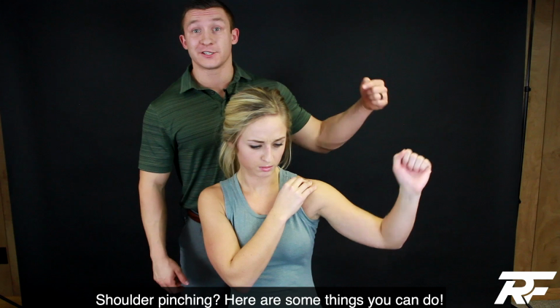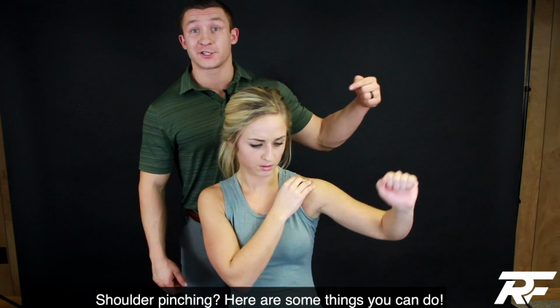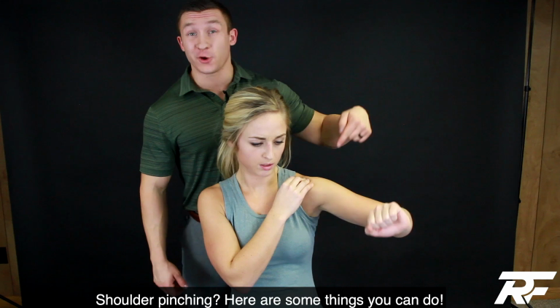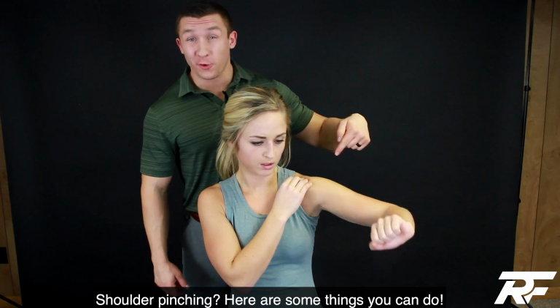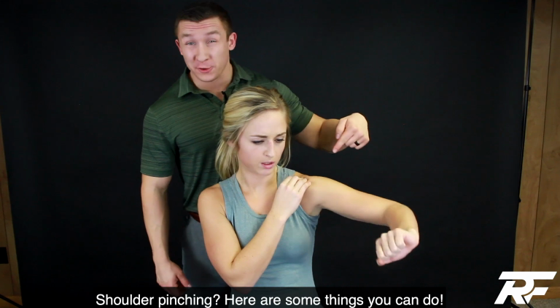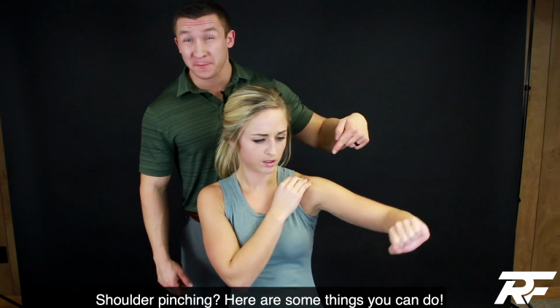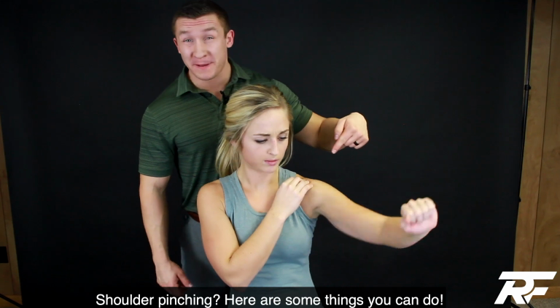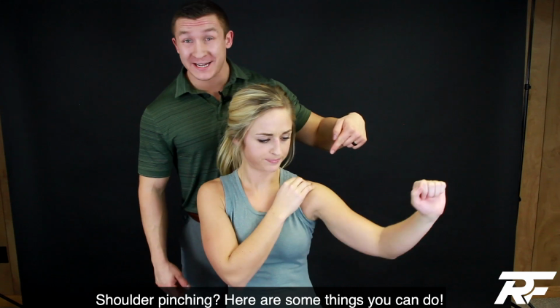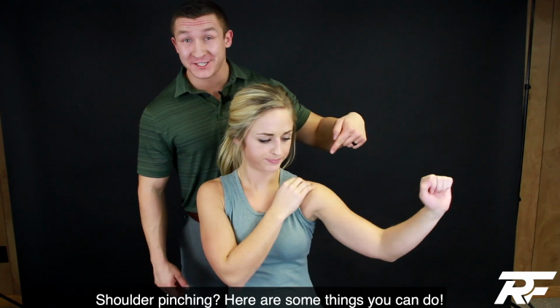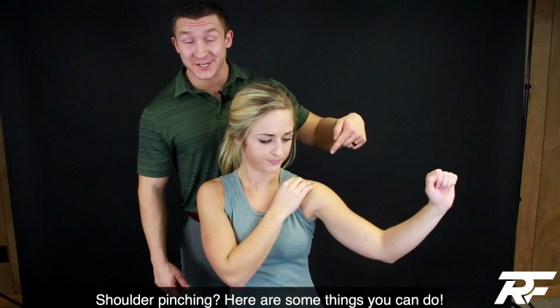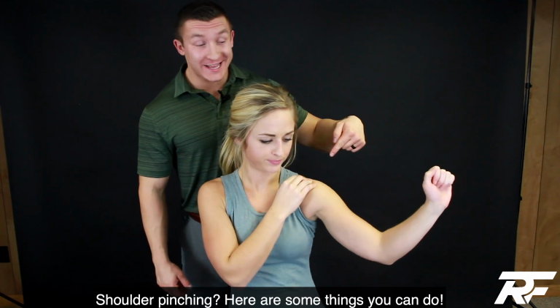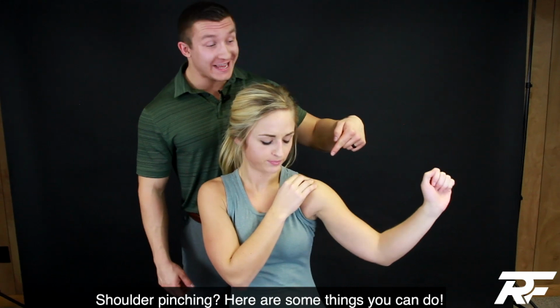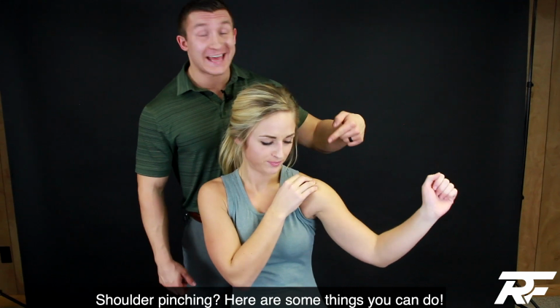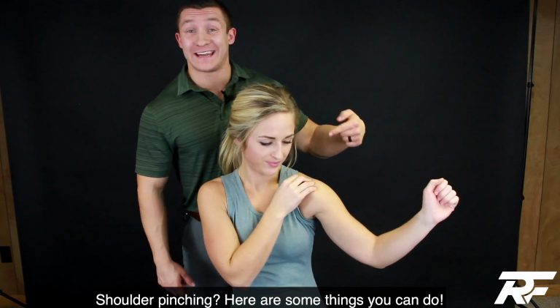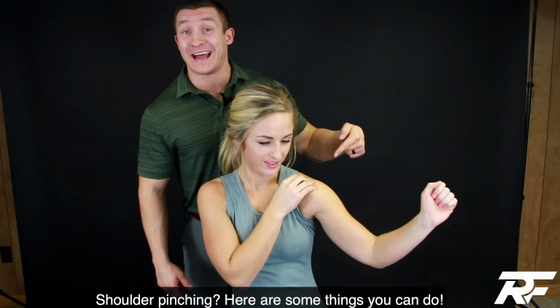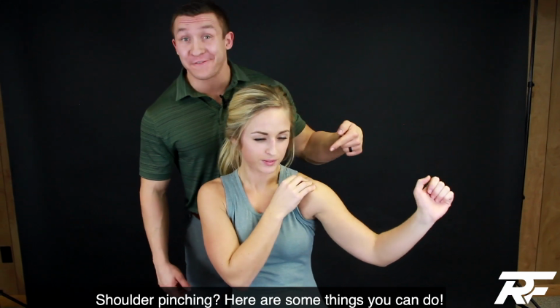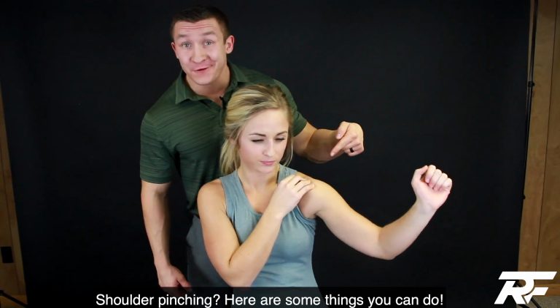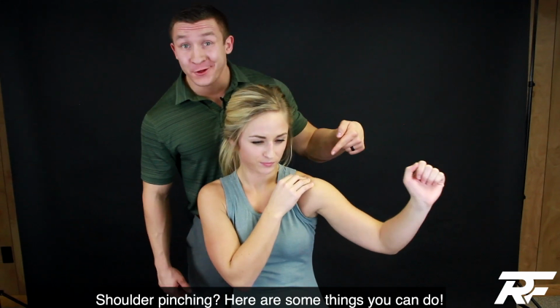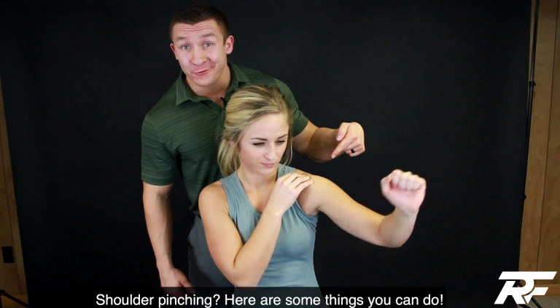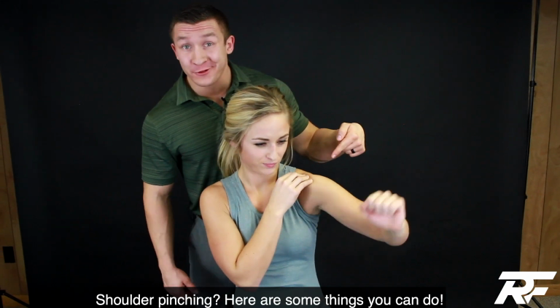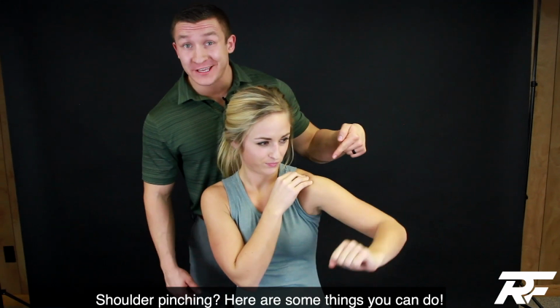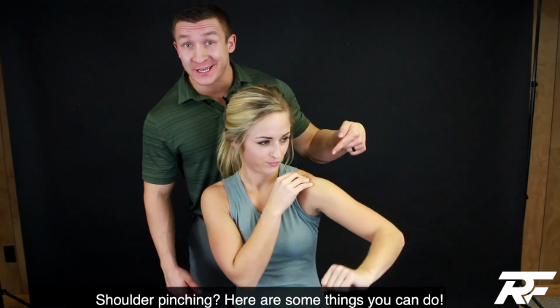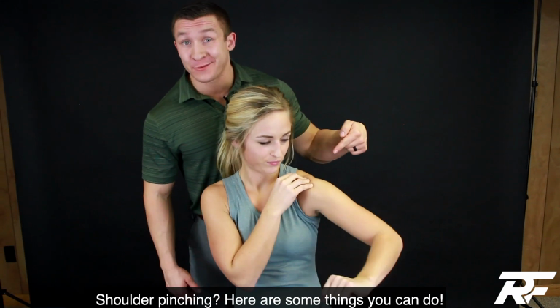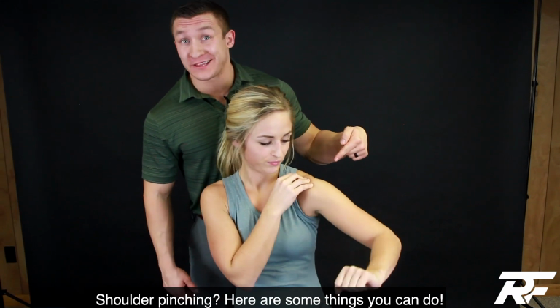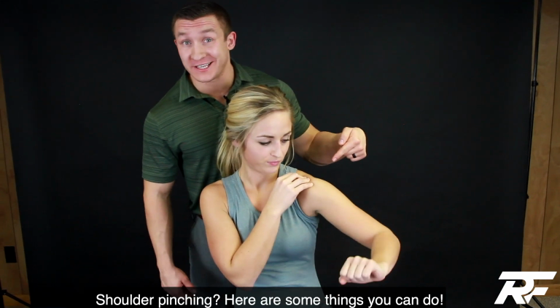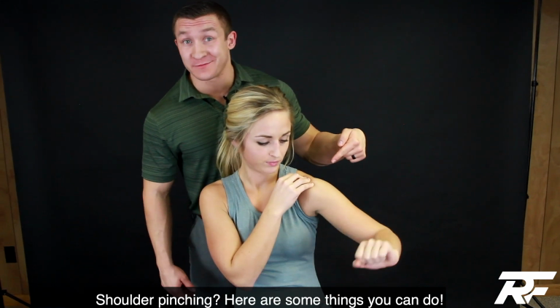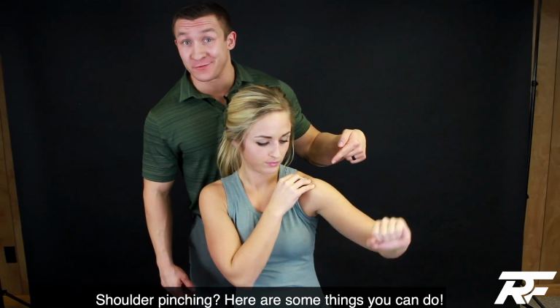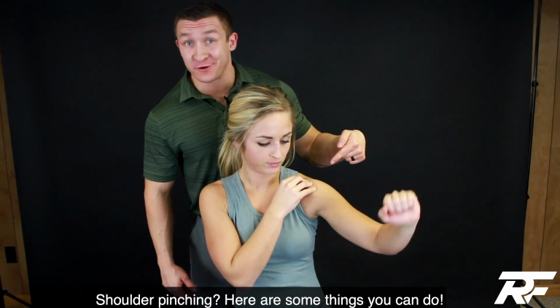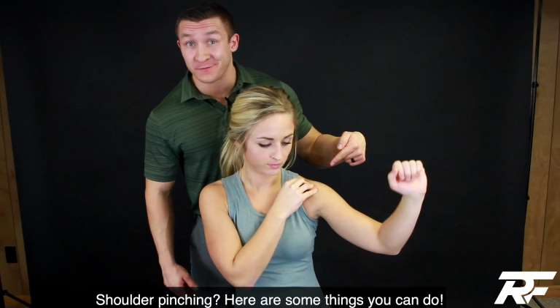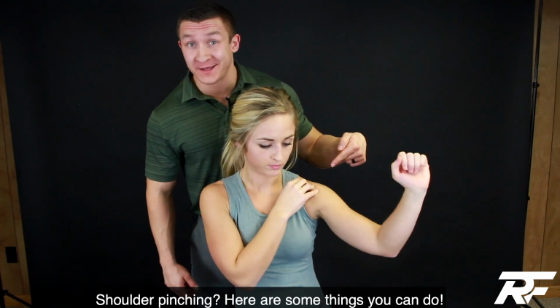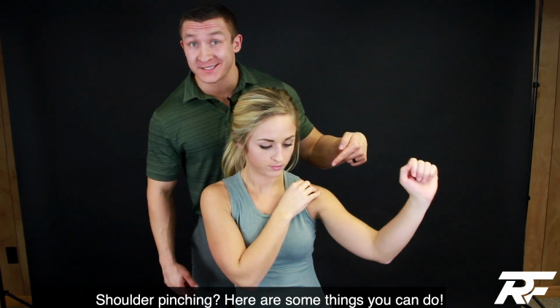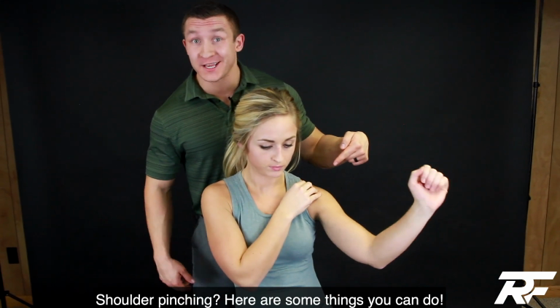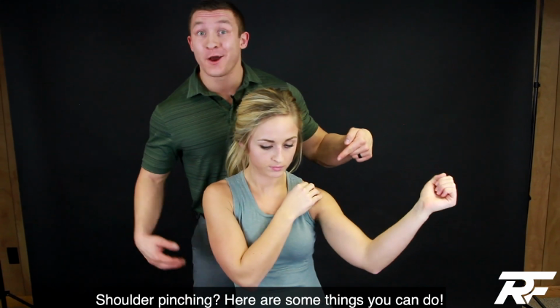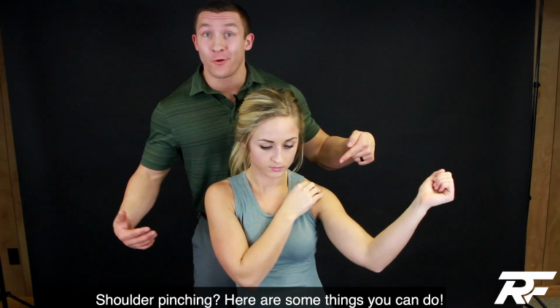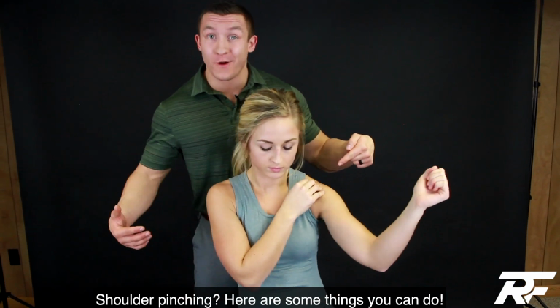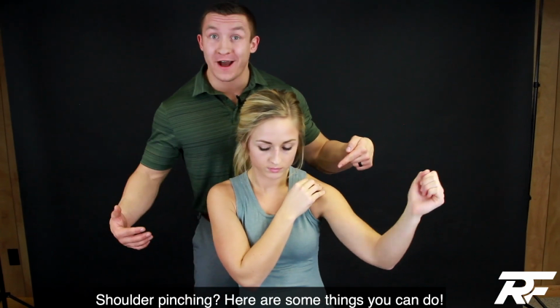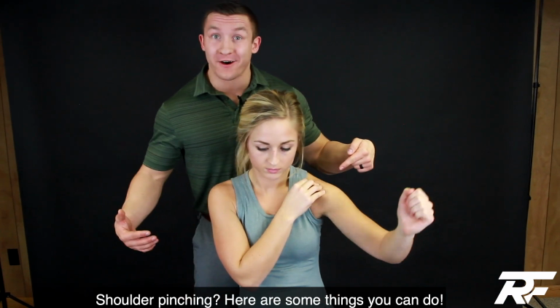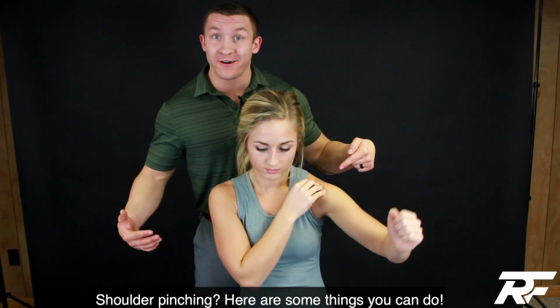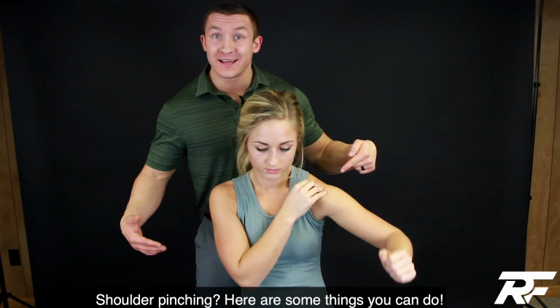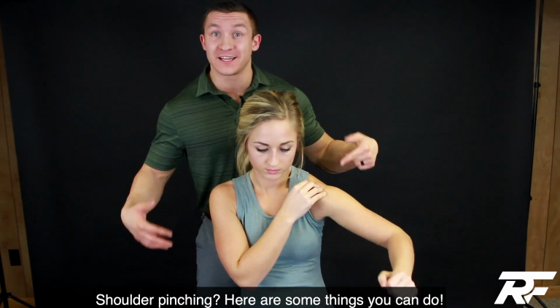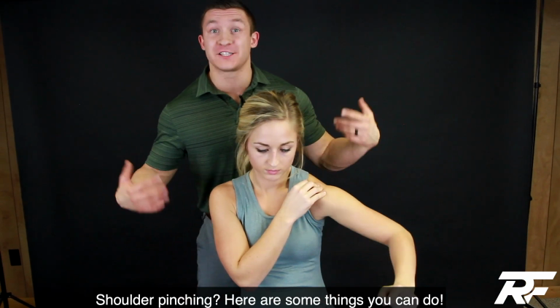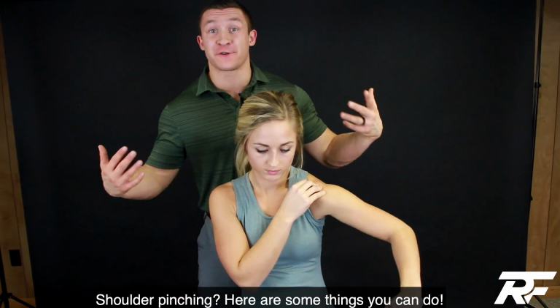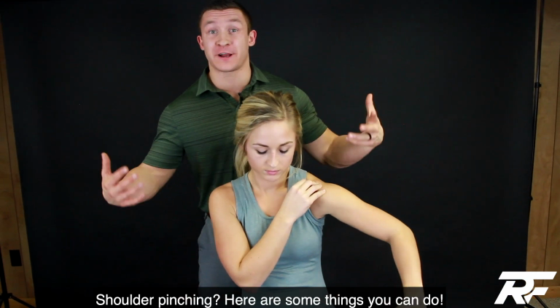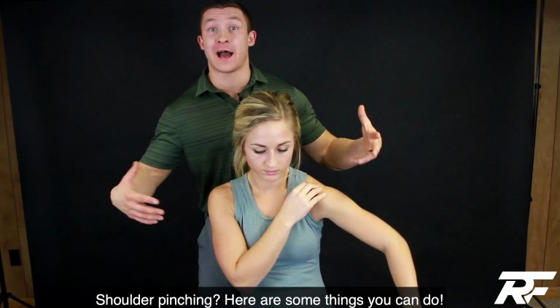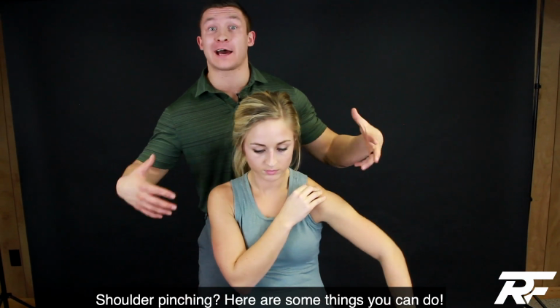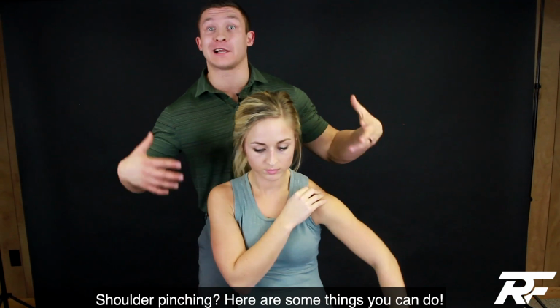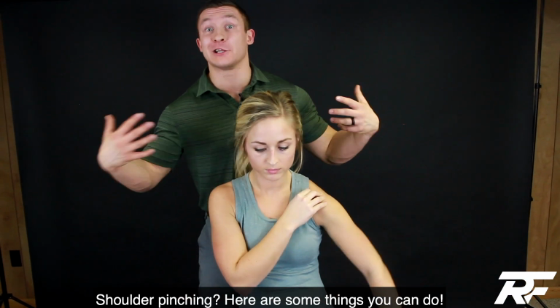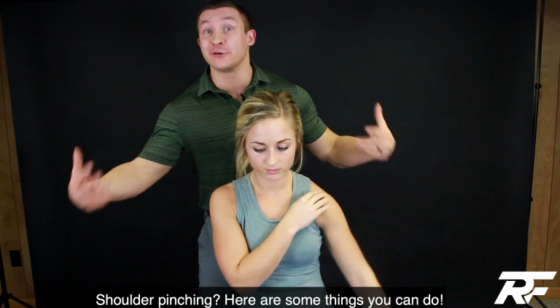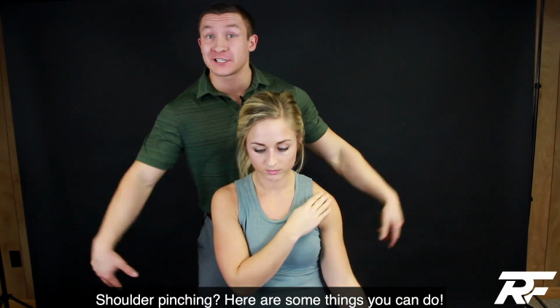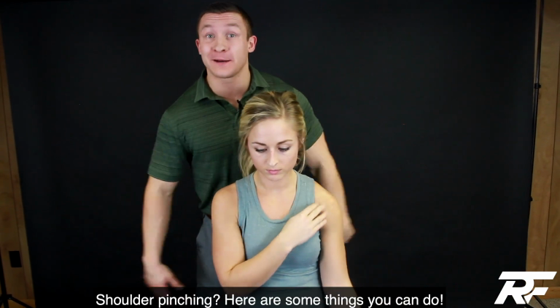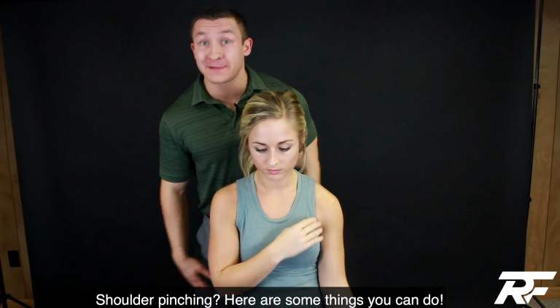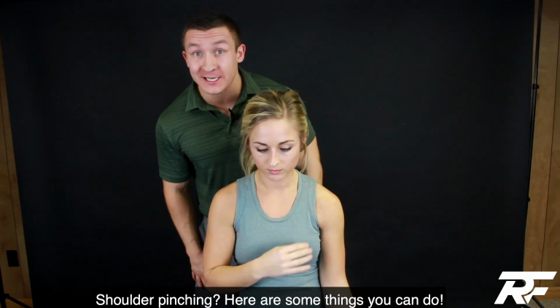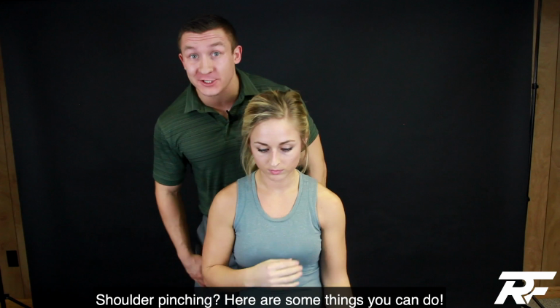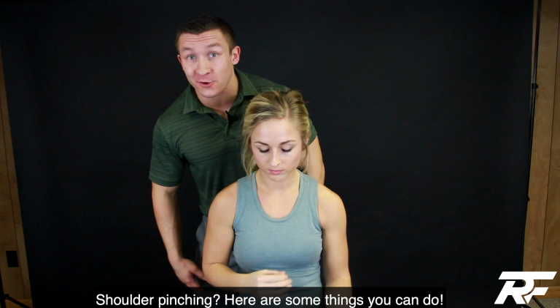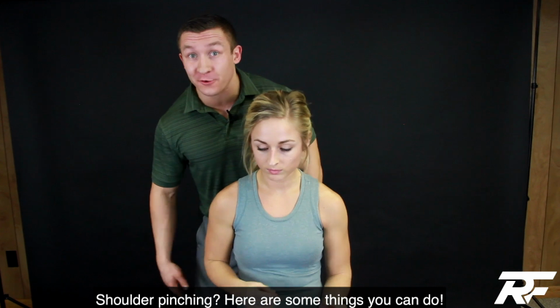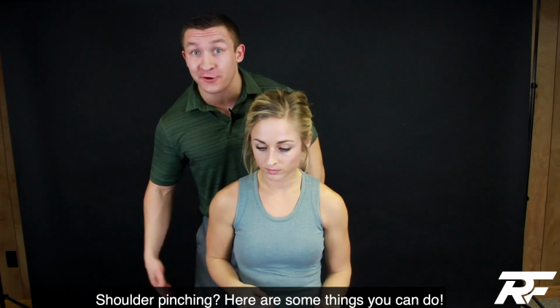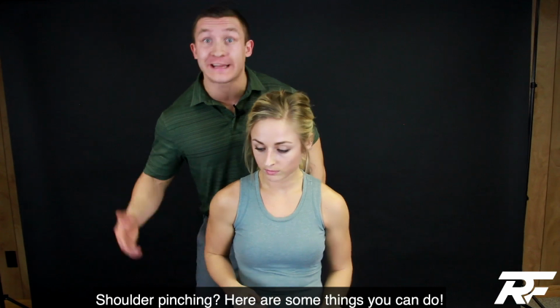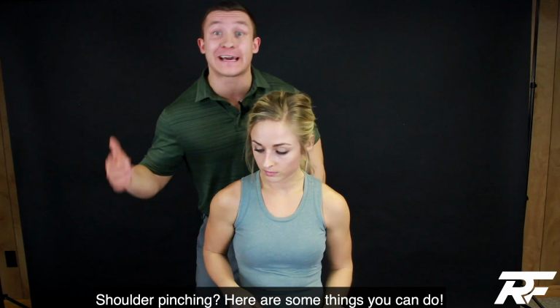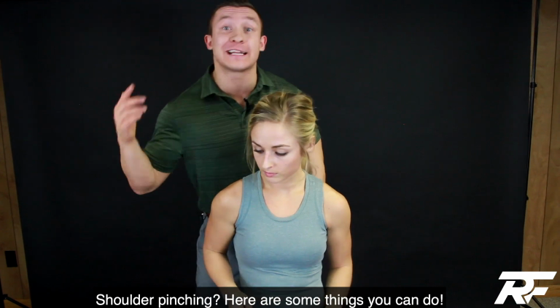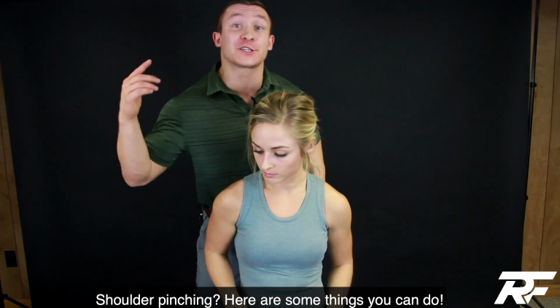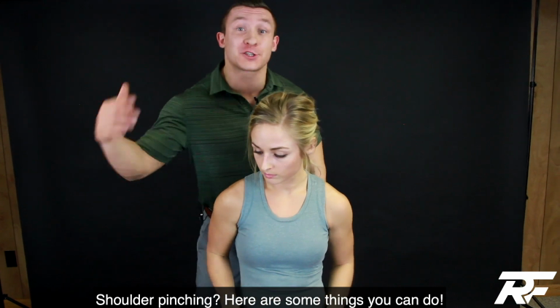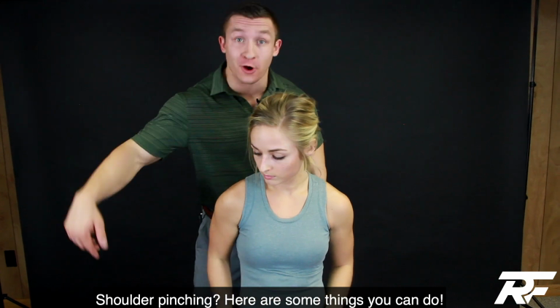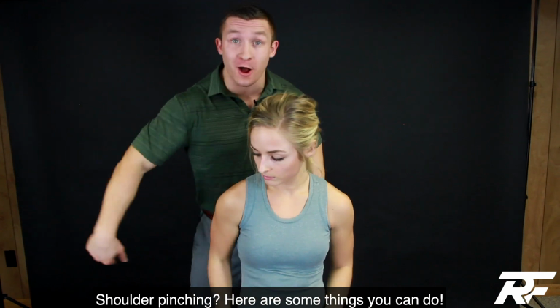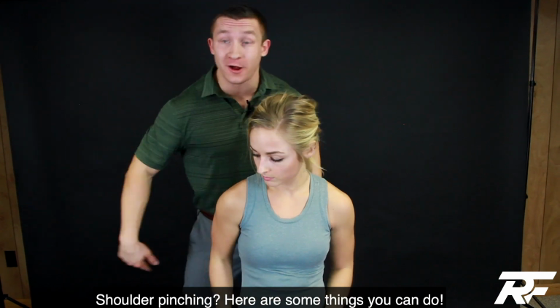Shoulder pinching, not feeling really good with these movements? Well, let's figure out how to loosen up that shoulder and get it stronger.